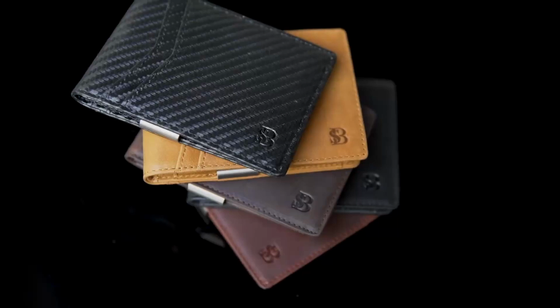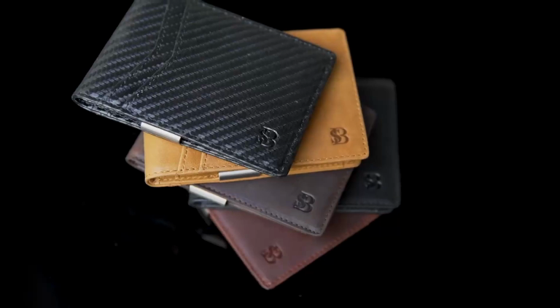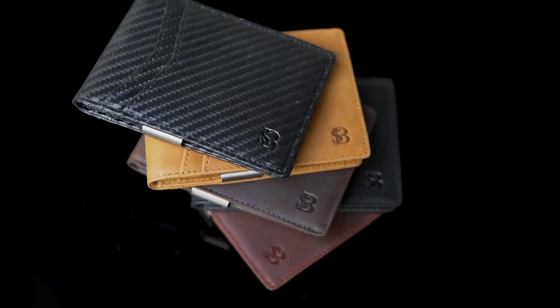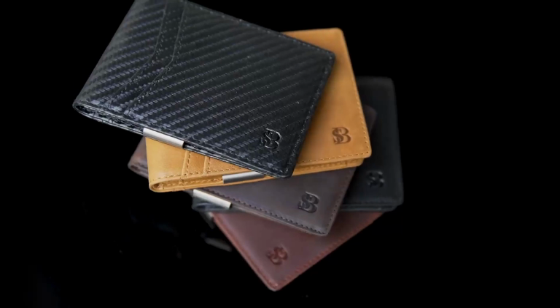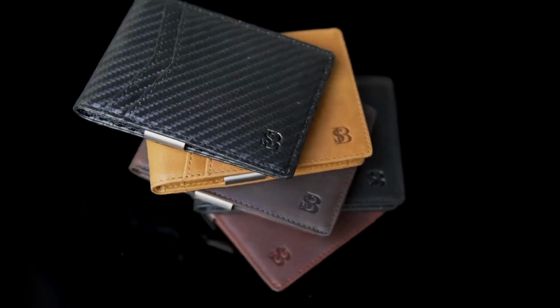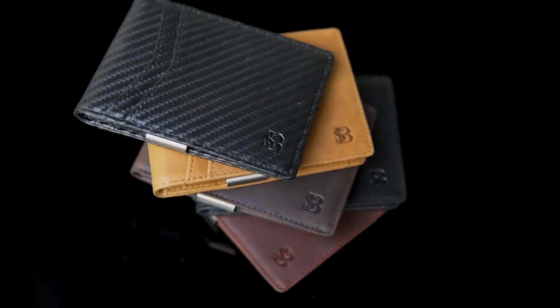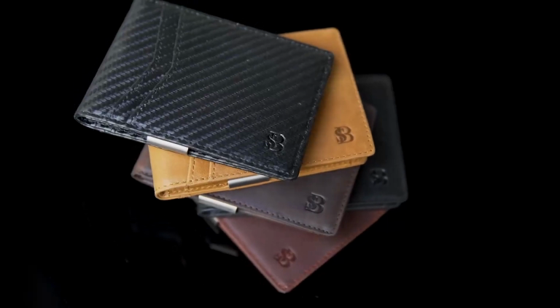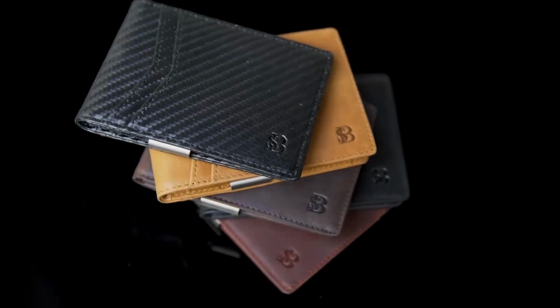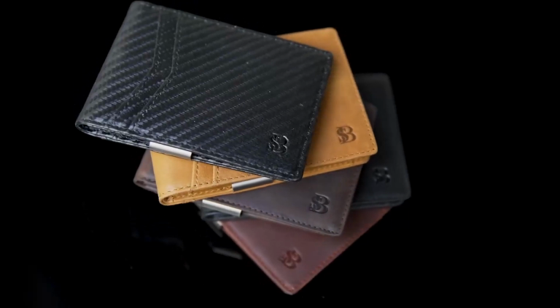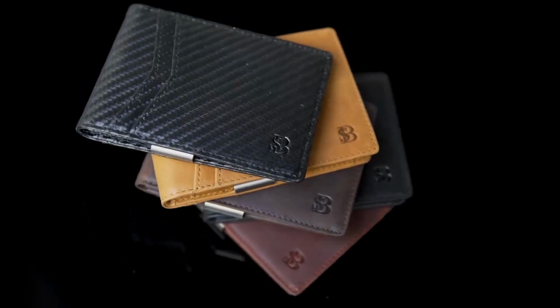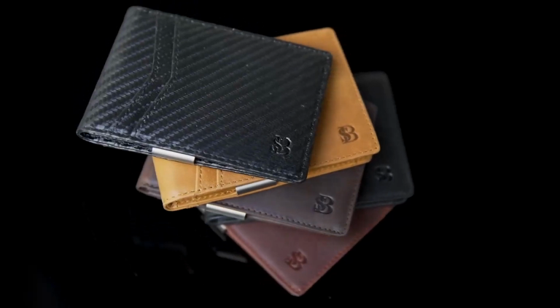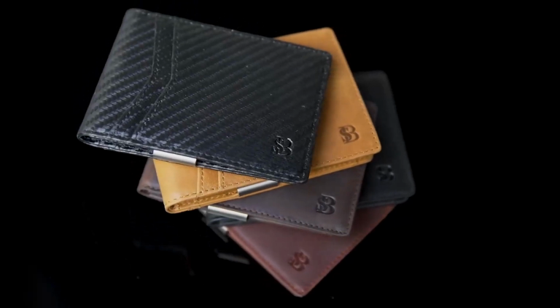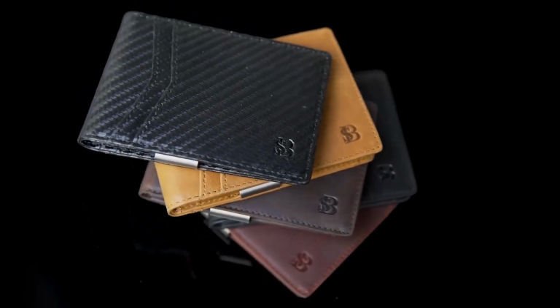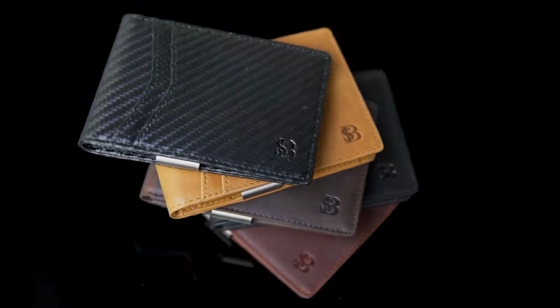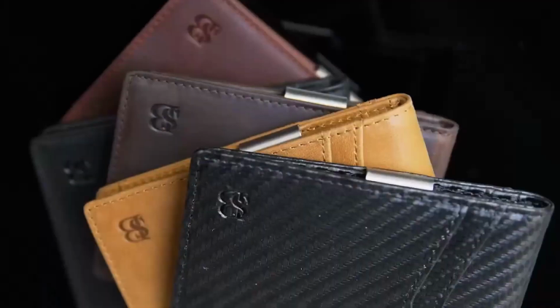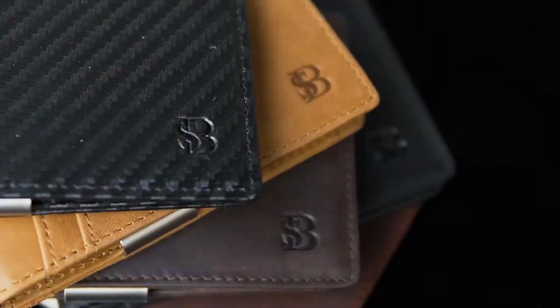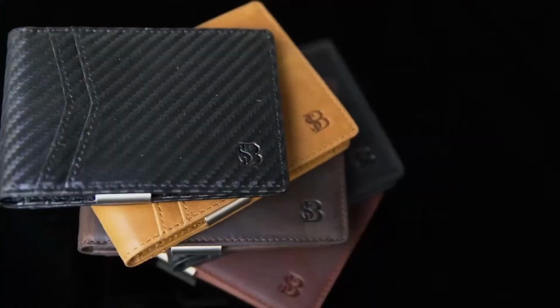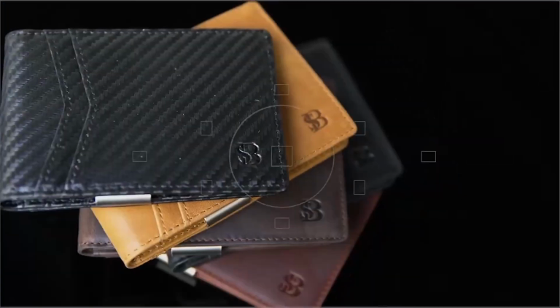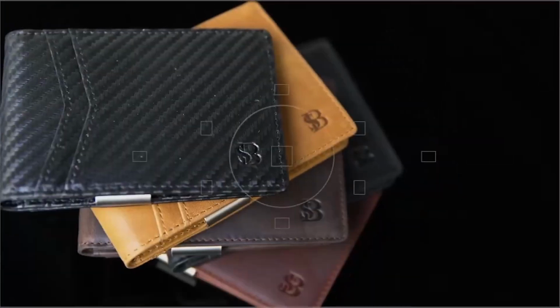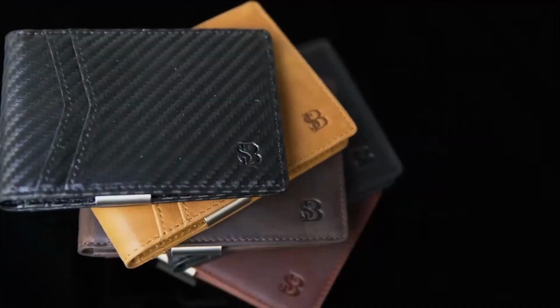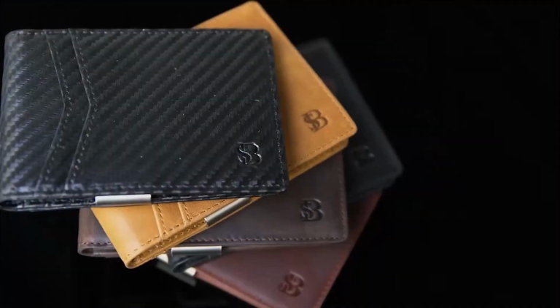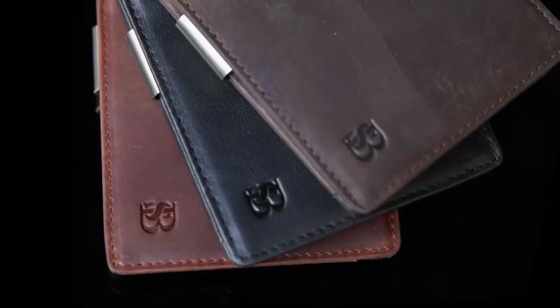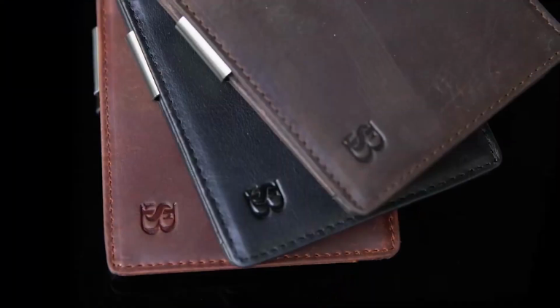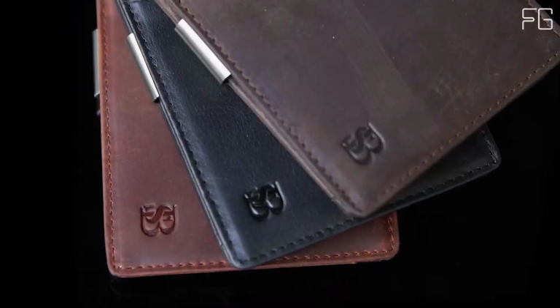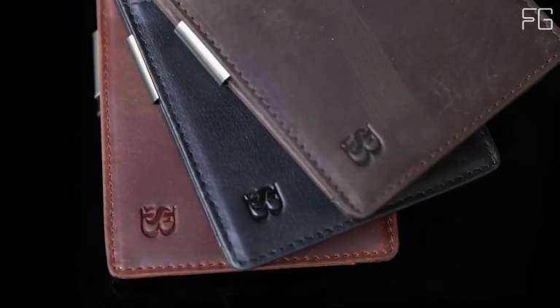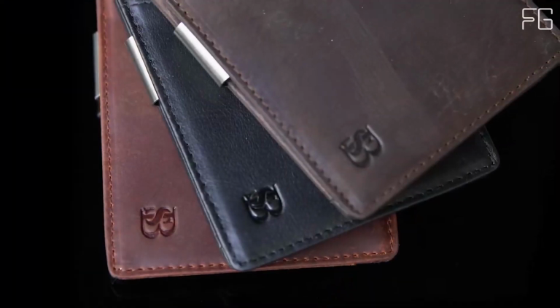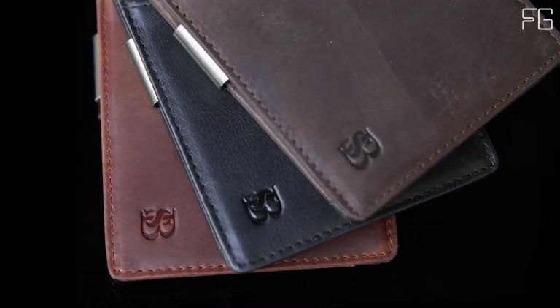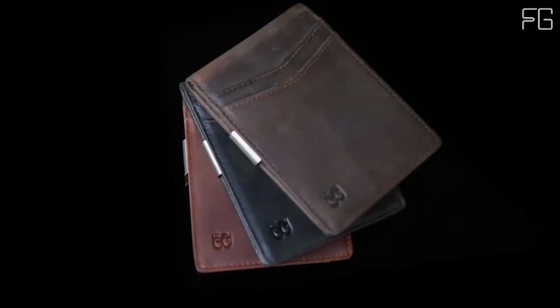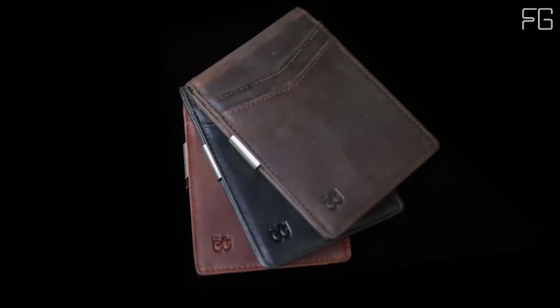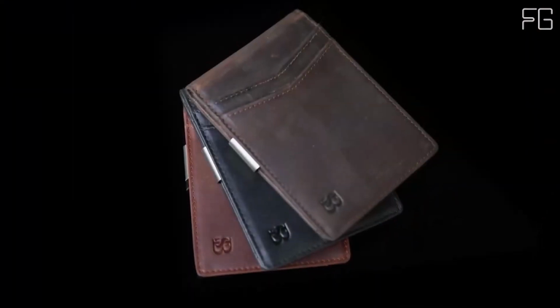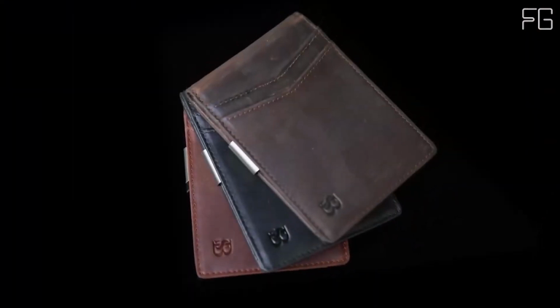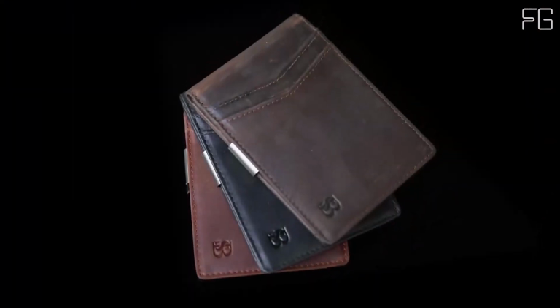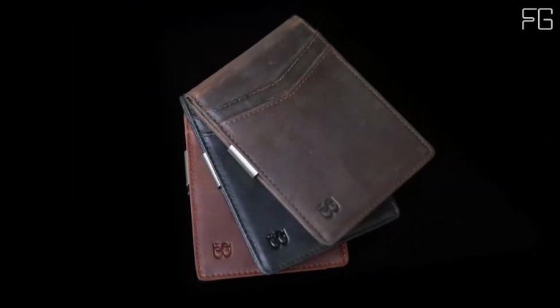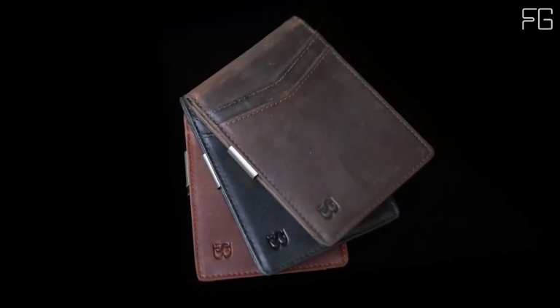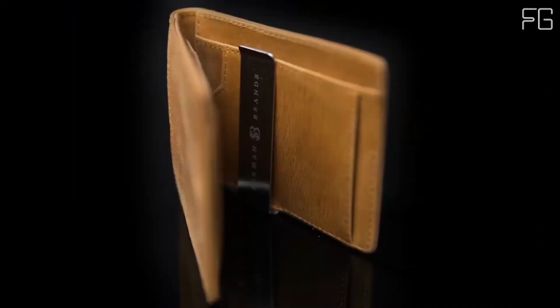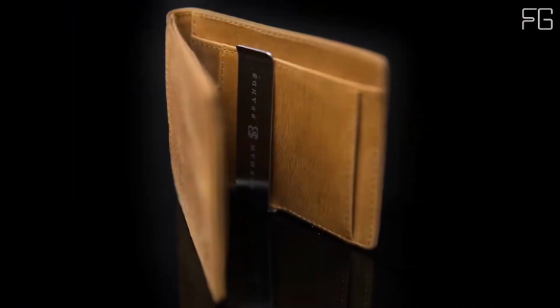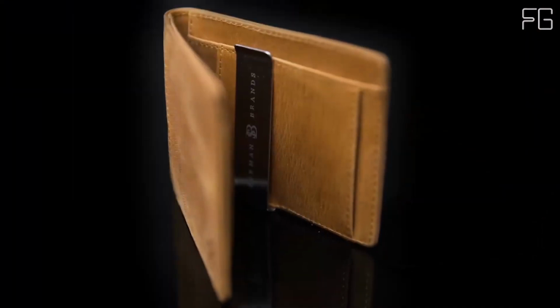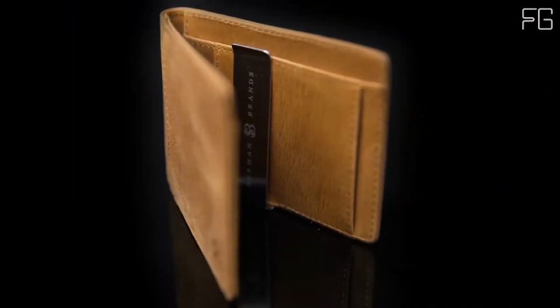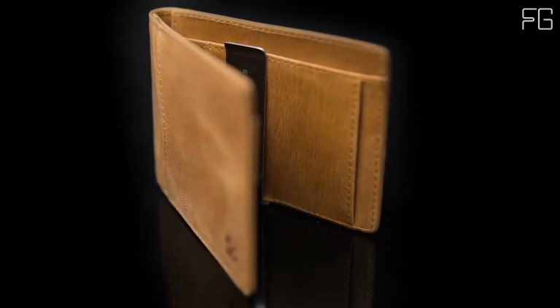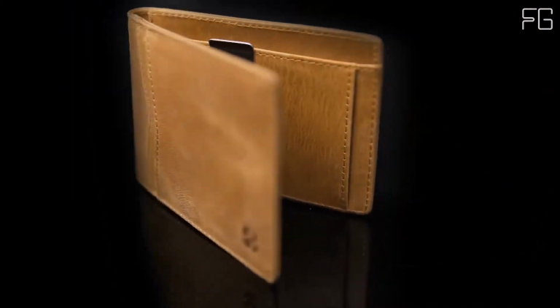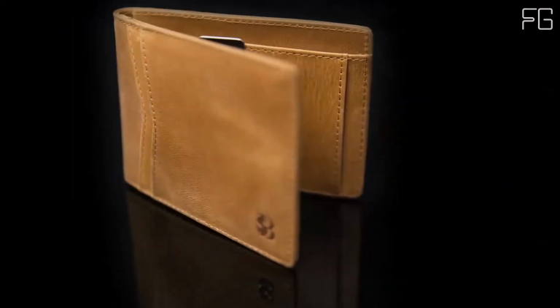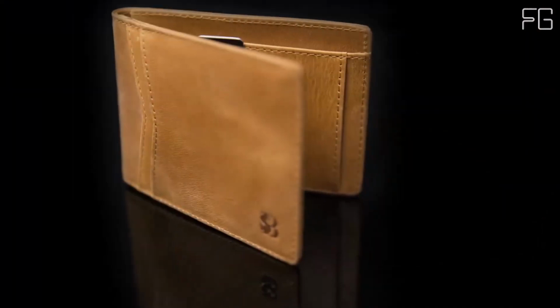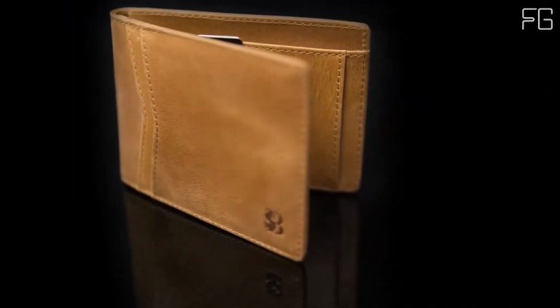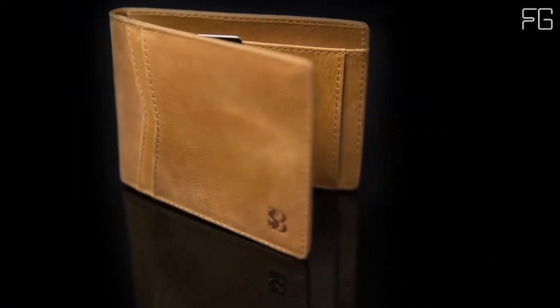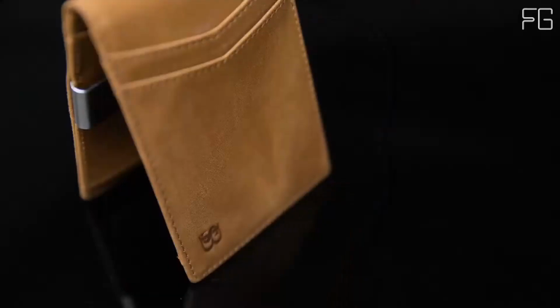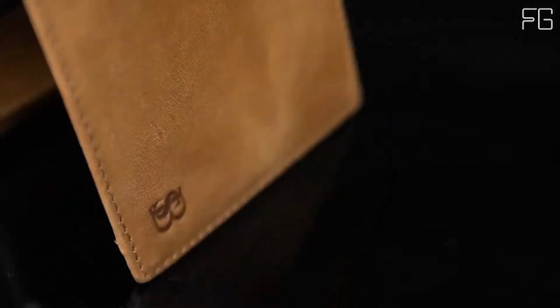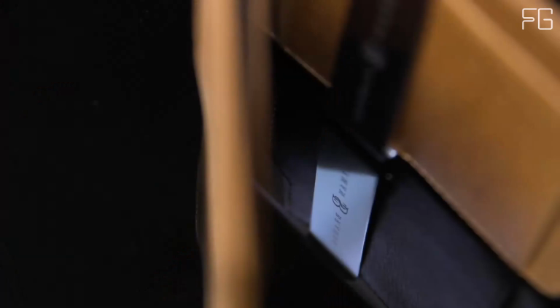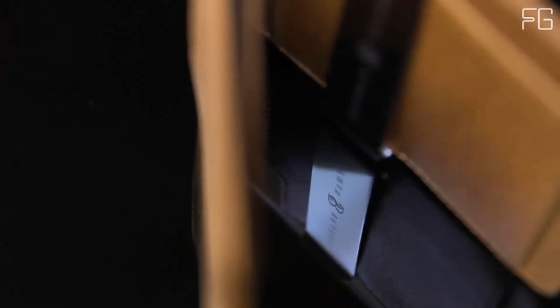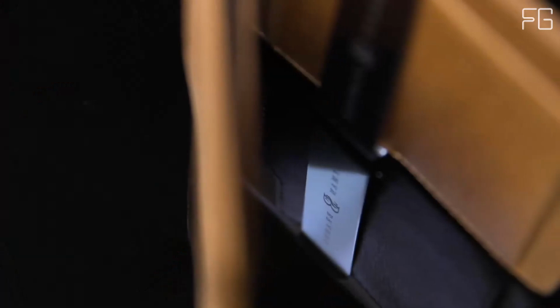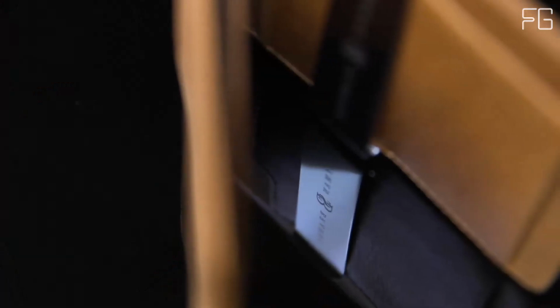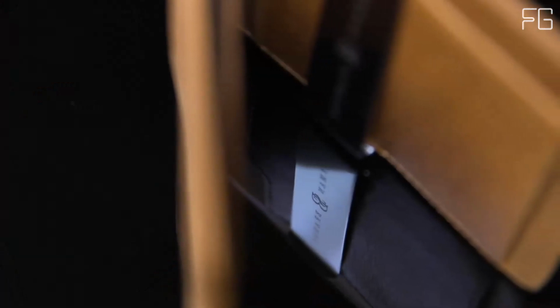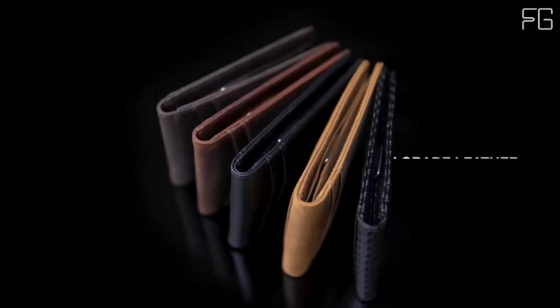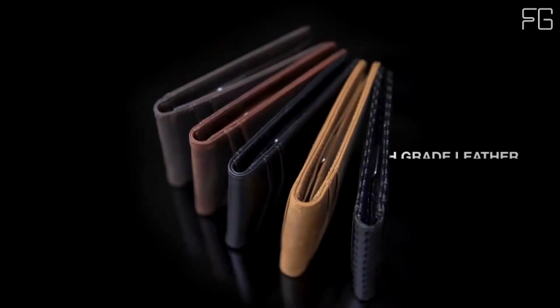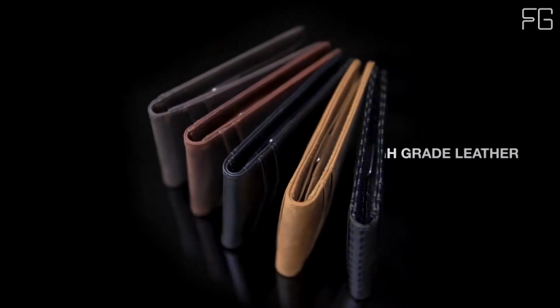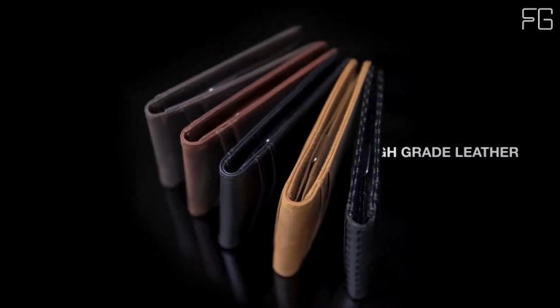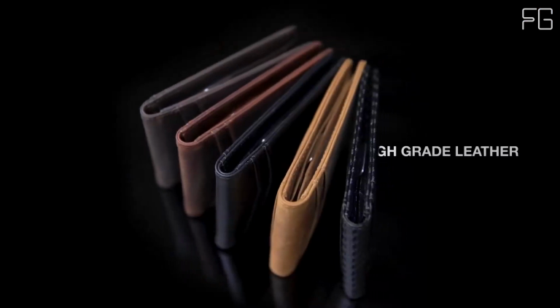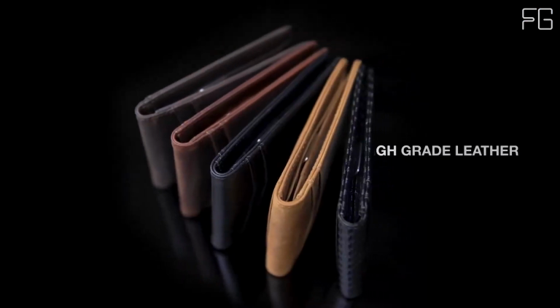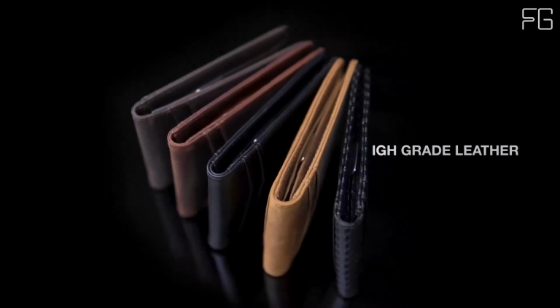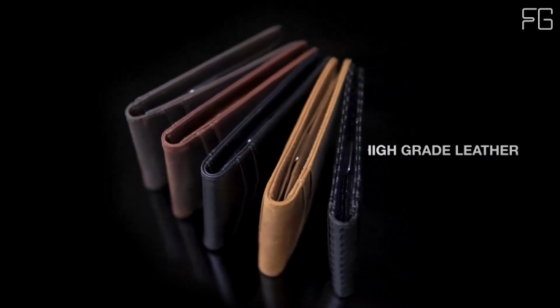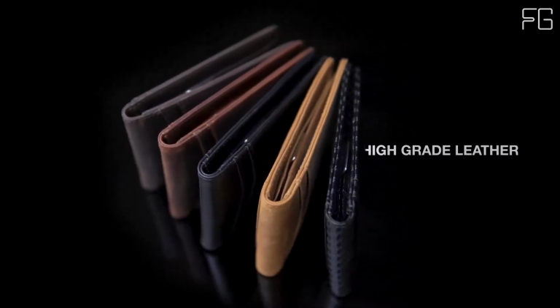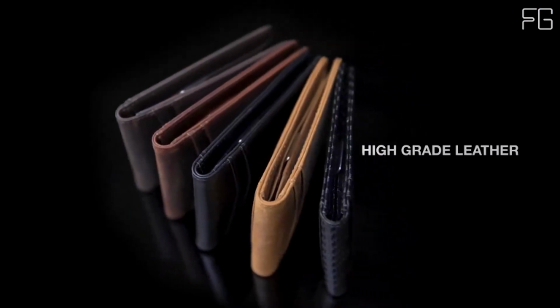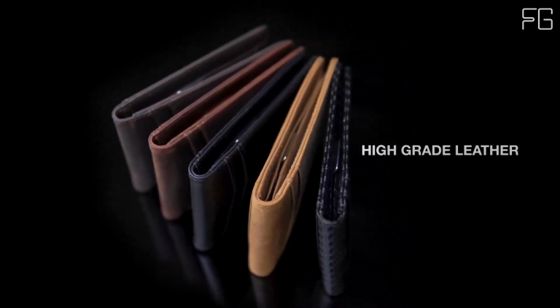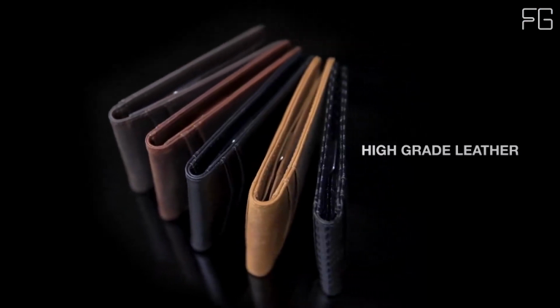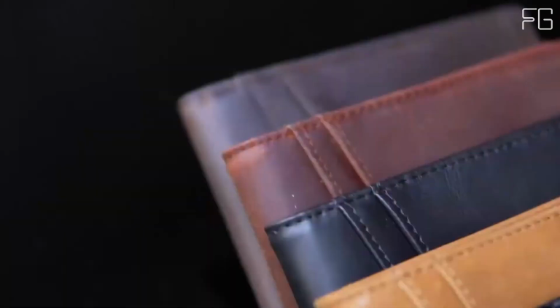What's up guys, today we're going to take a look at the best EDC wallets on the market. So let's get started.